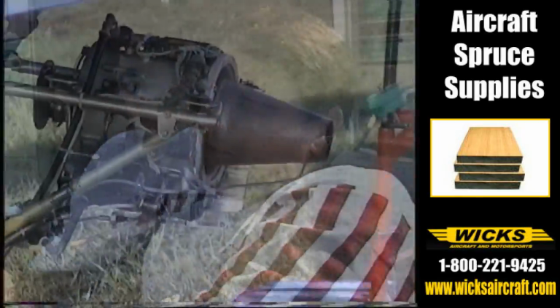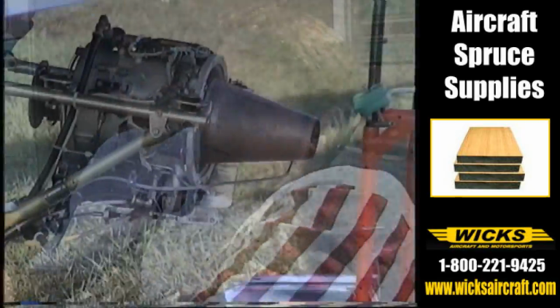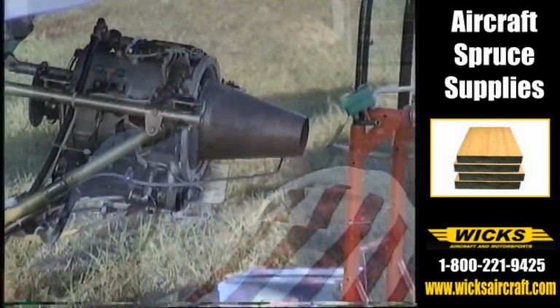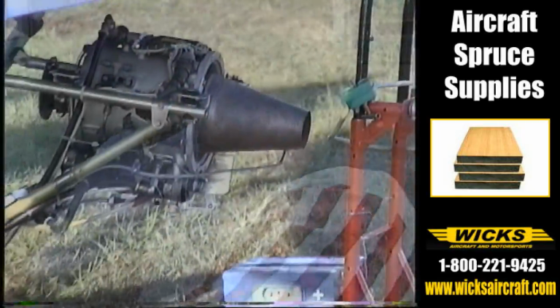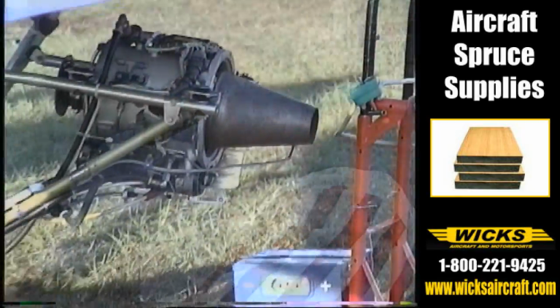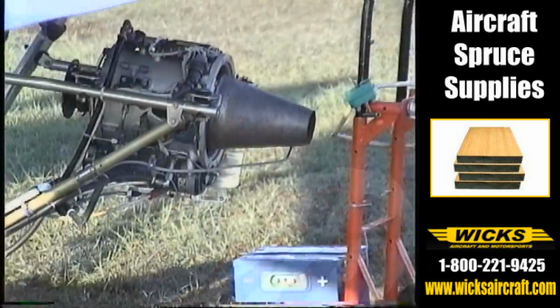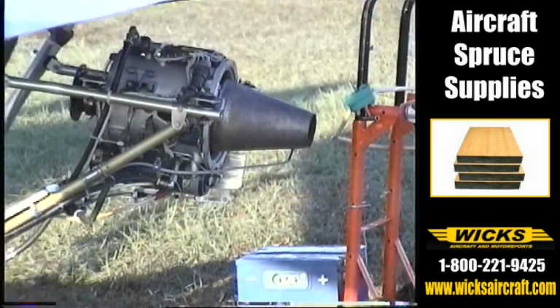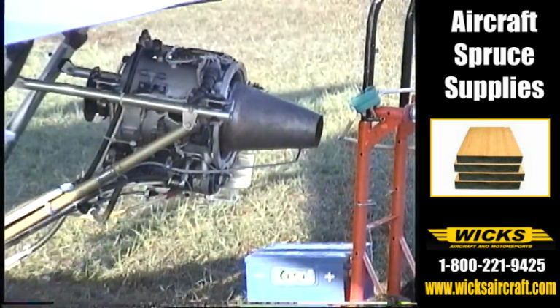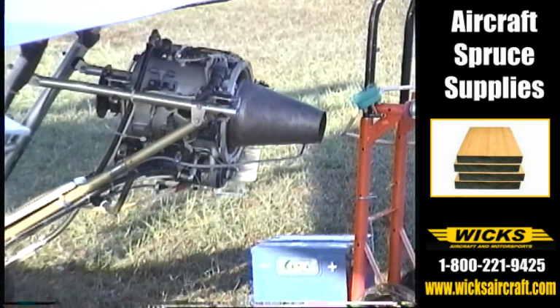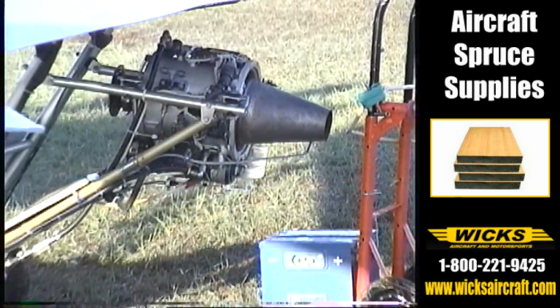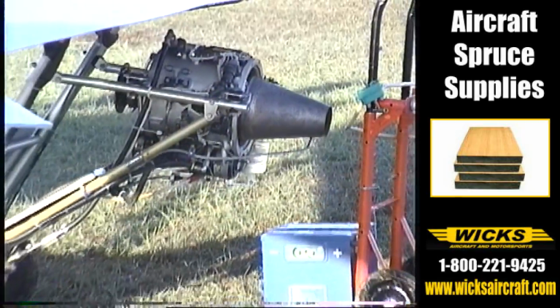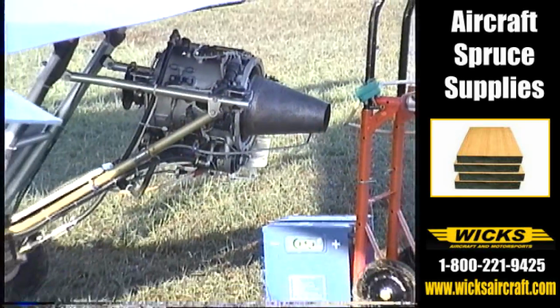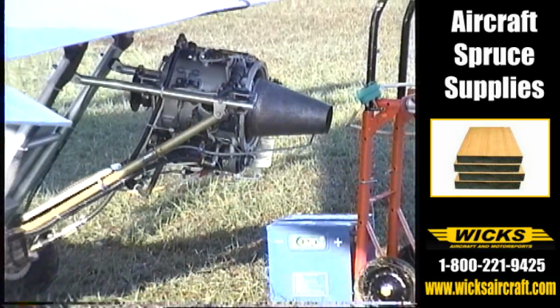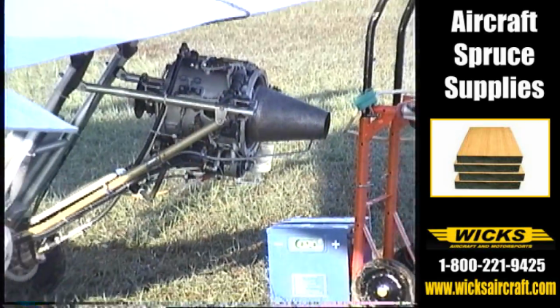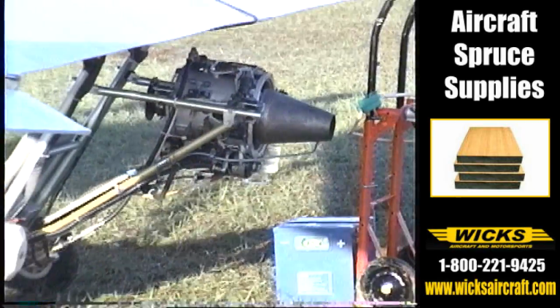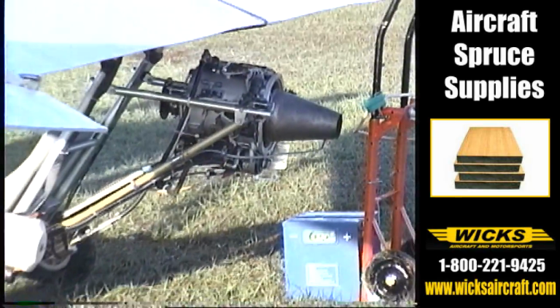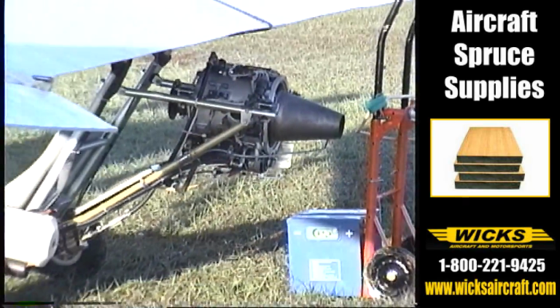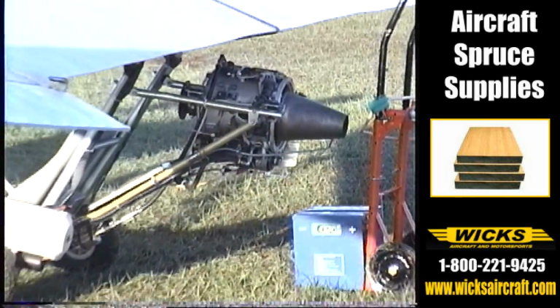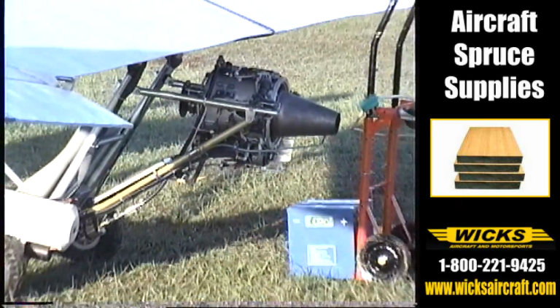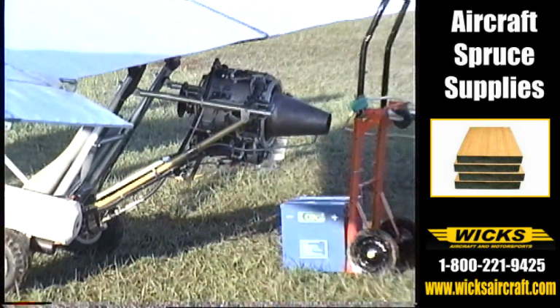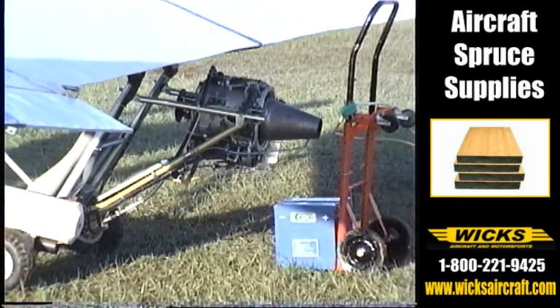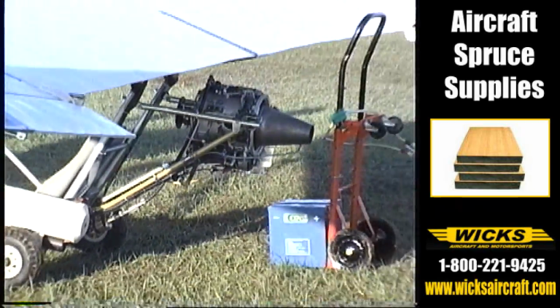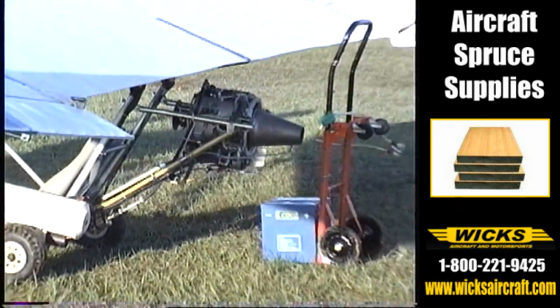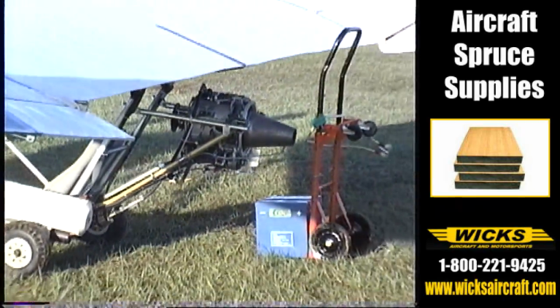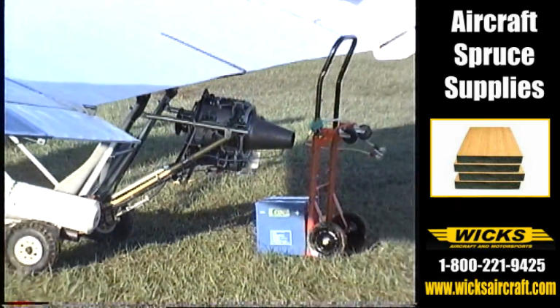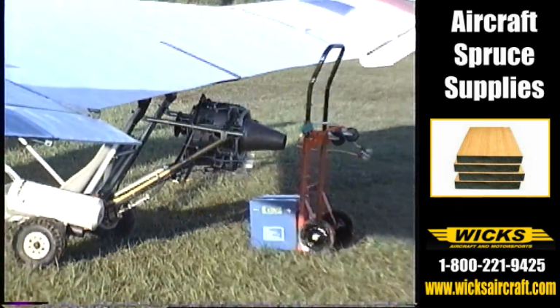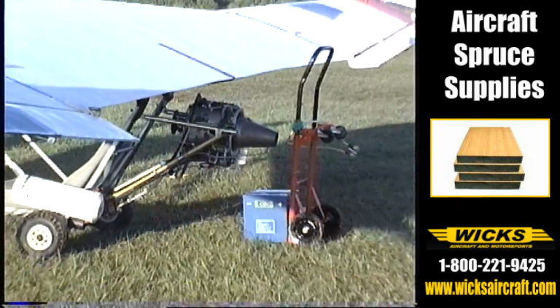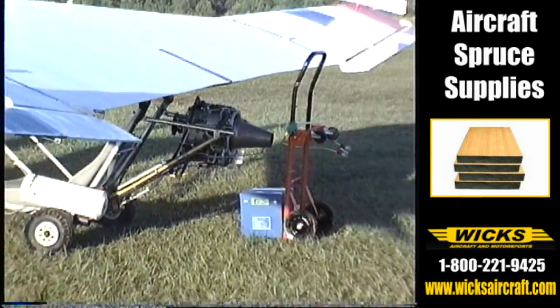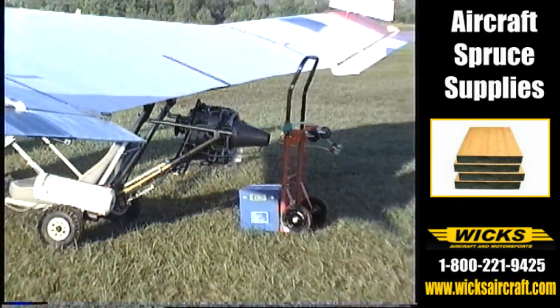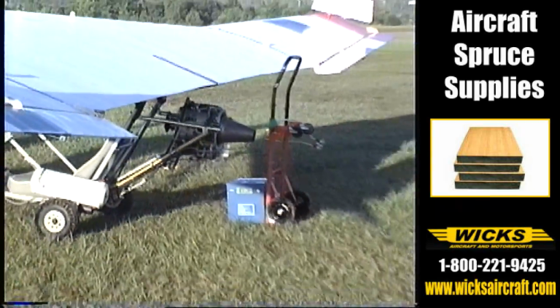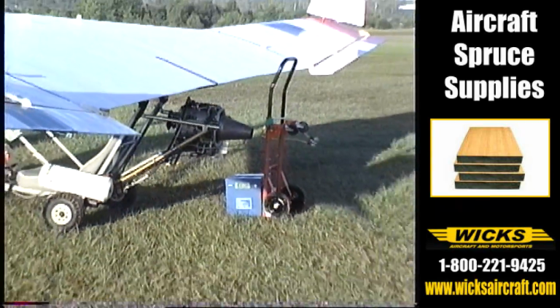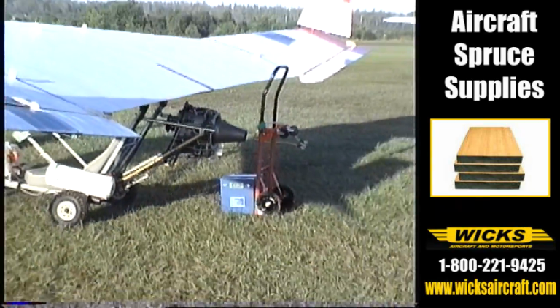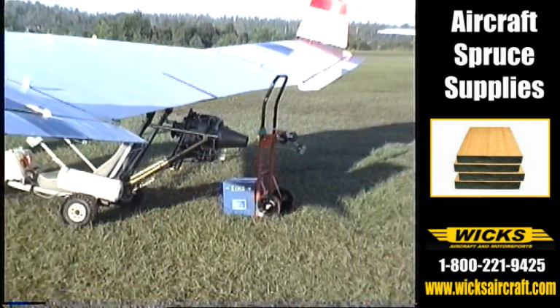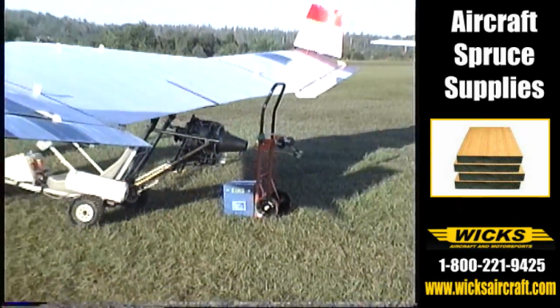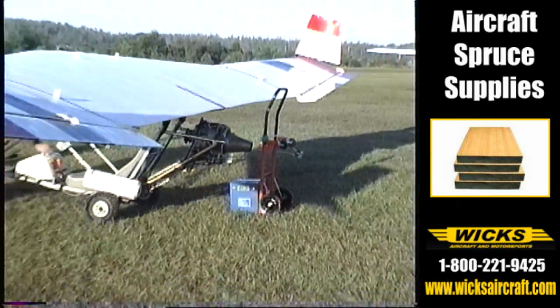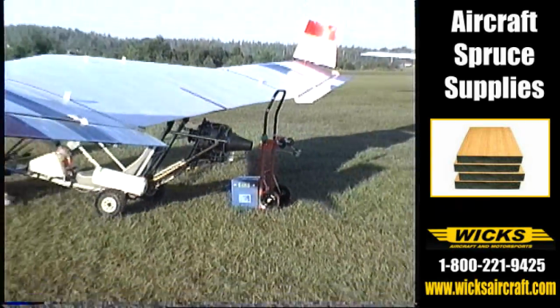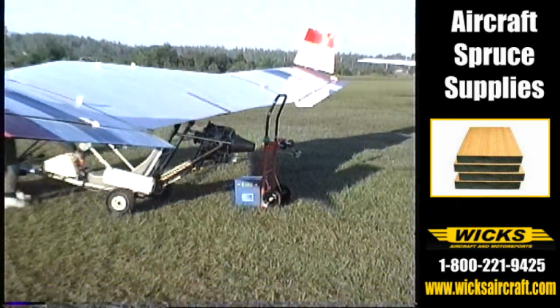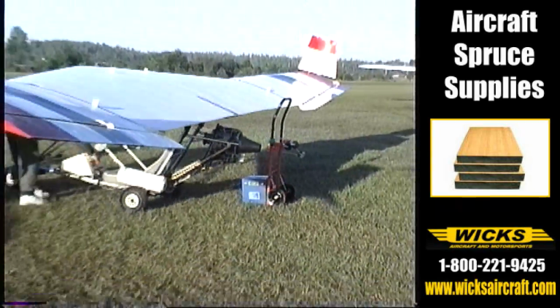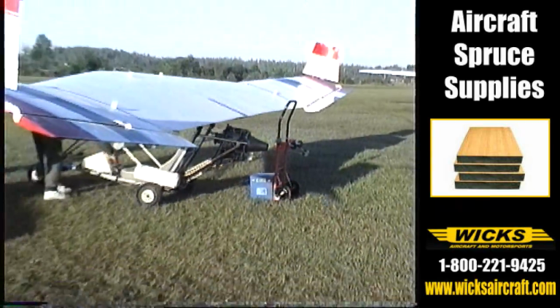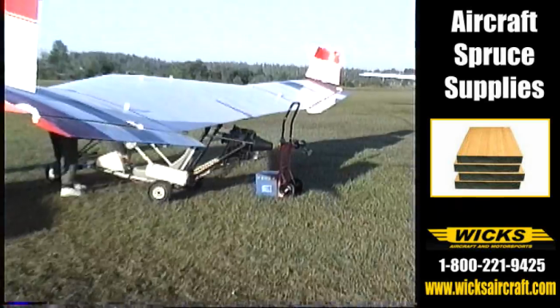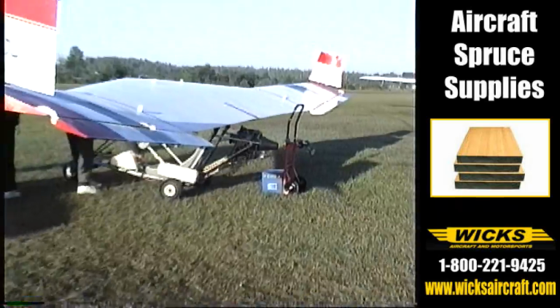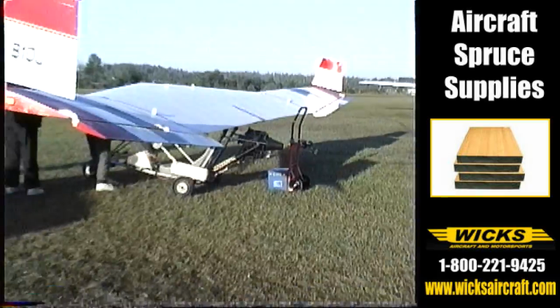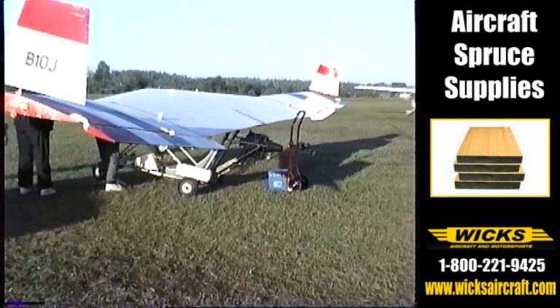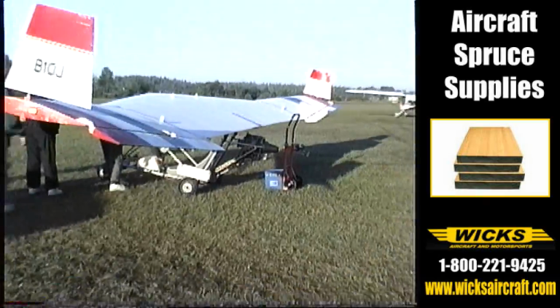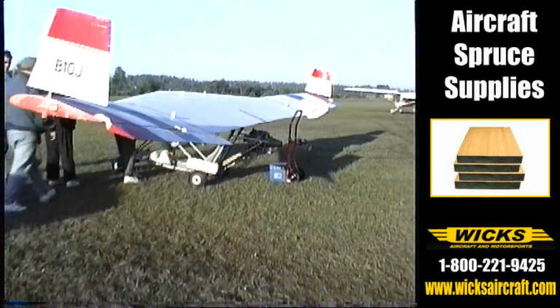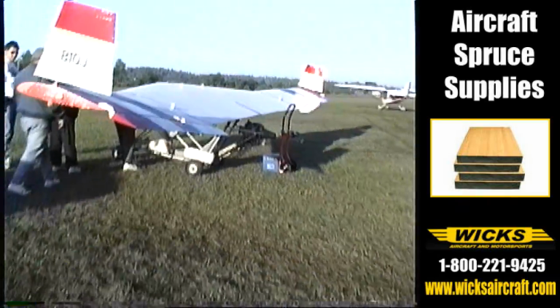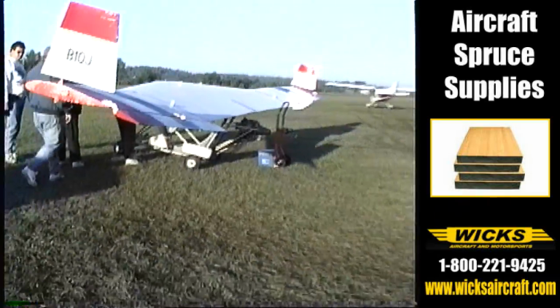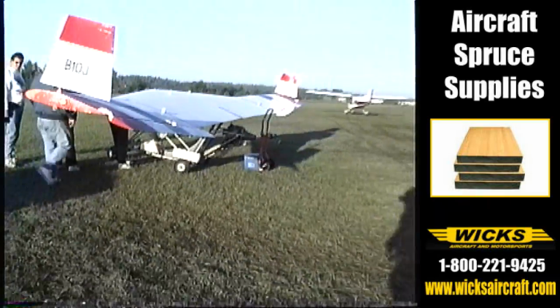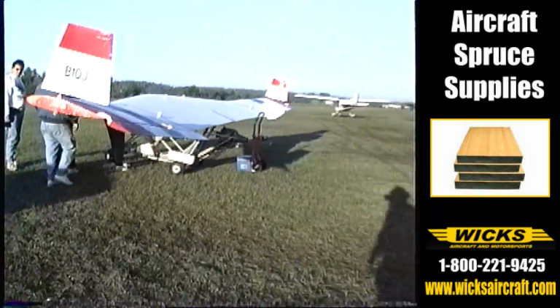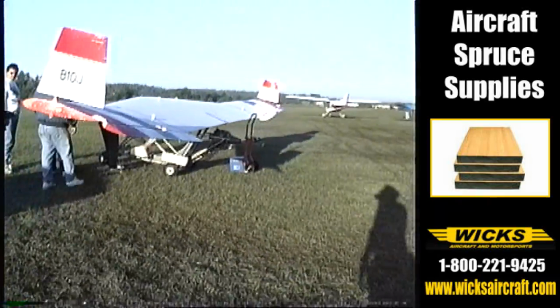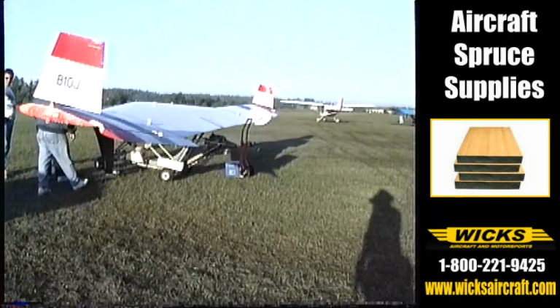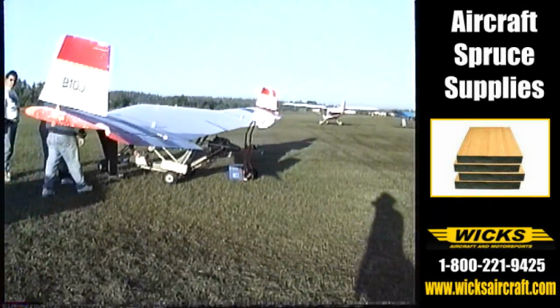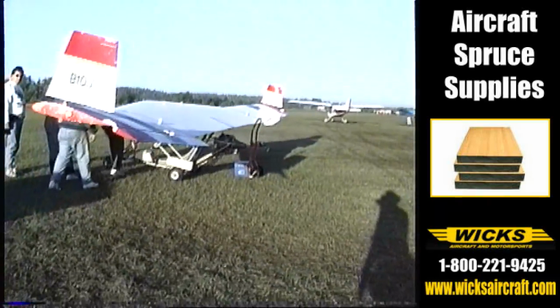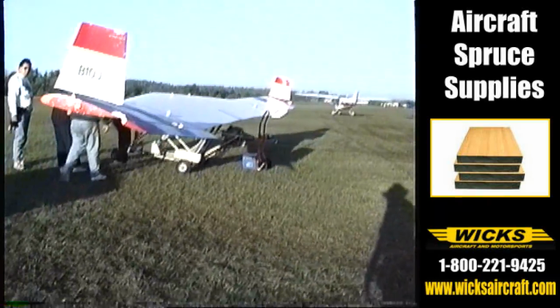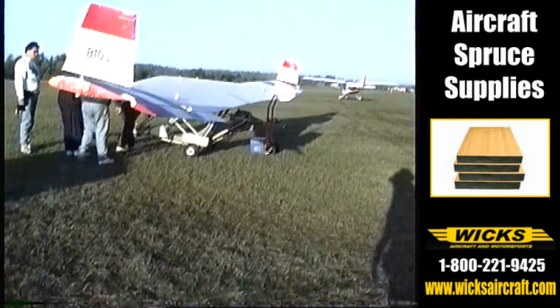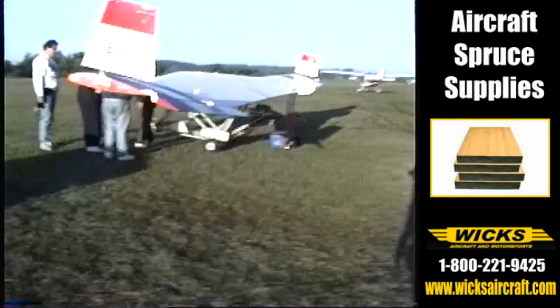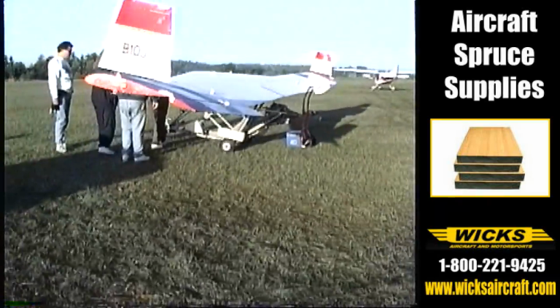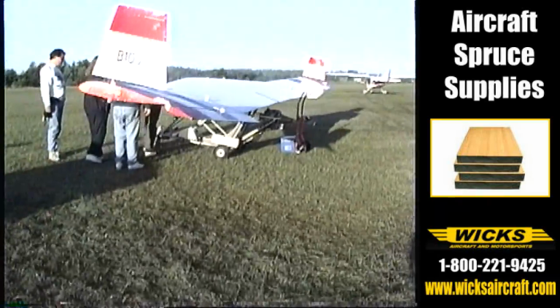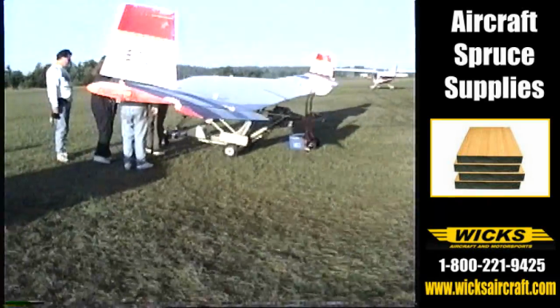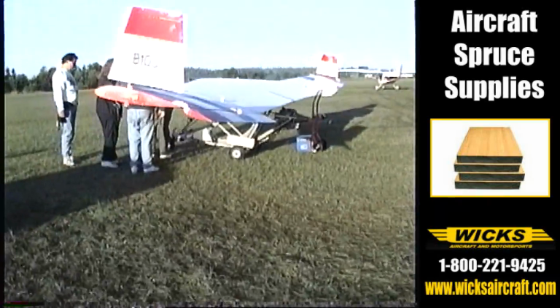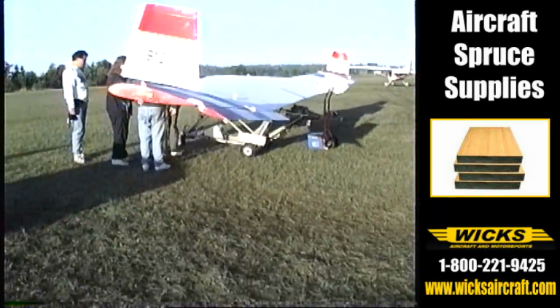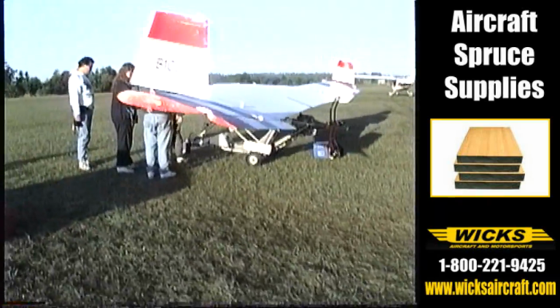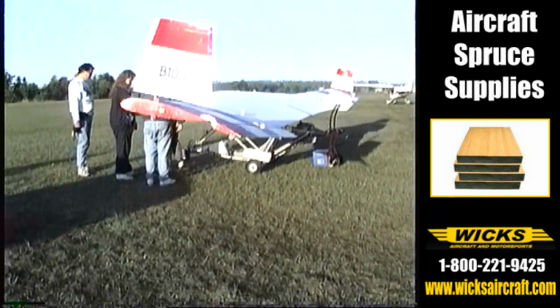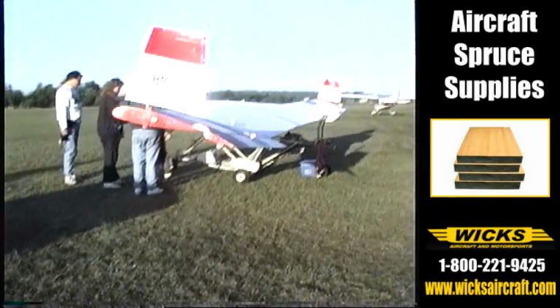Normal cruise is about 45, or I should say top end cruise is about 55, and normal cruise is about 45.